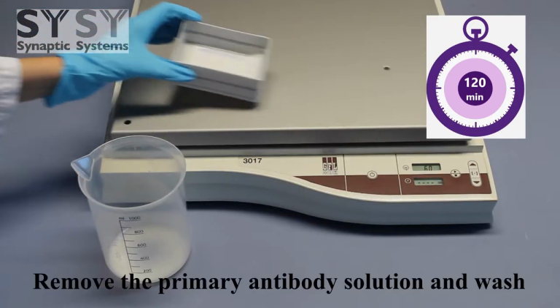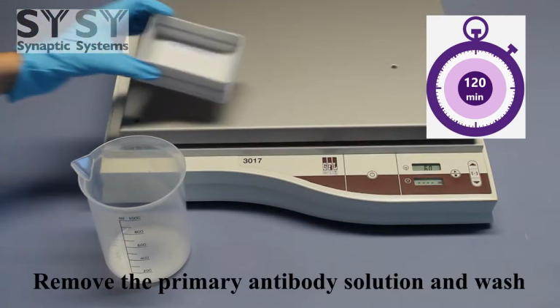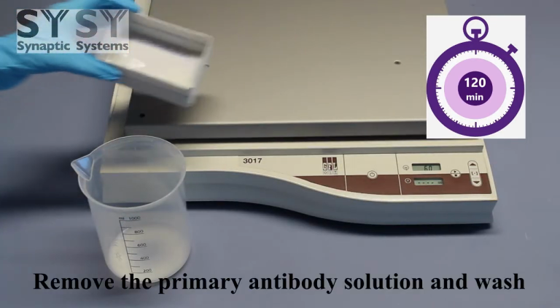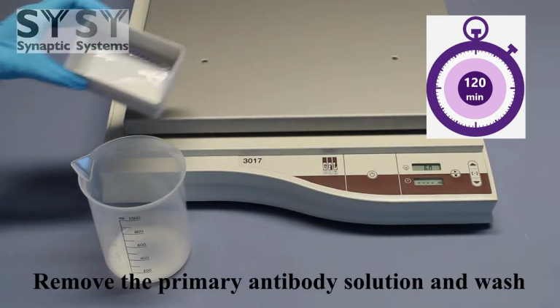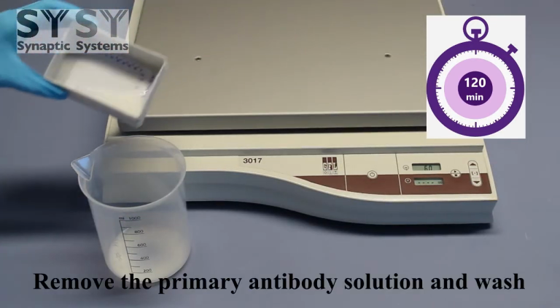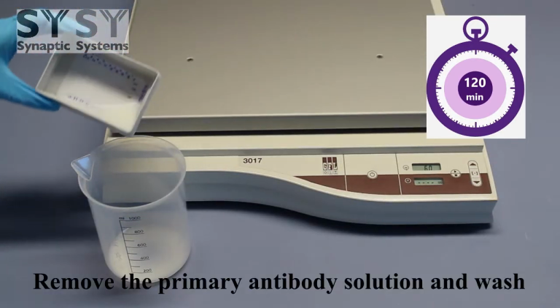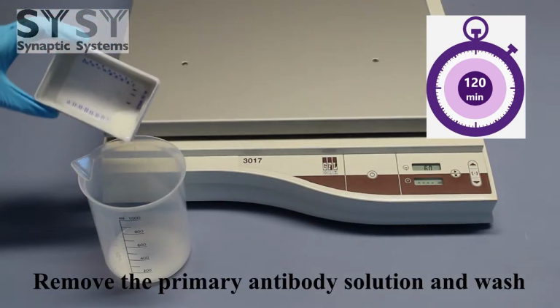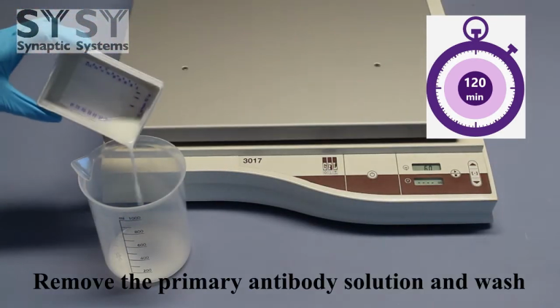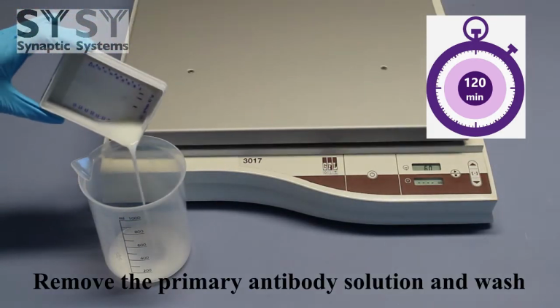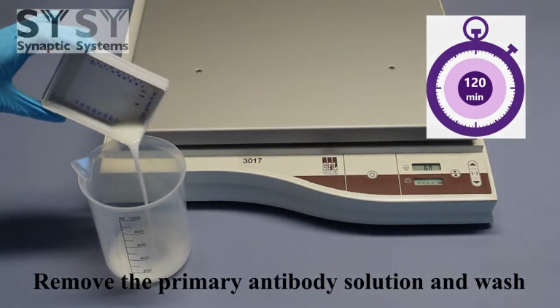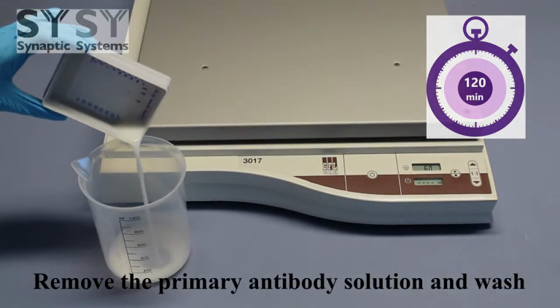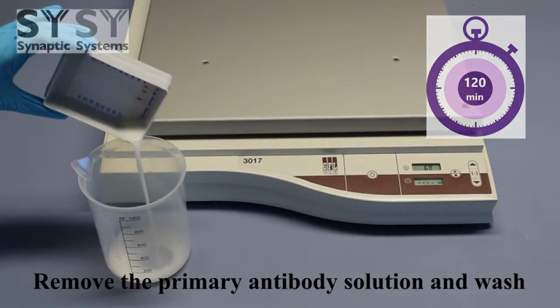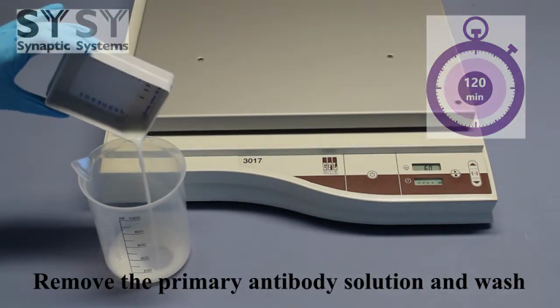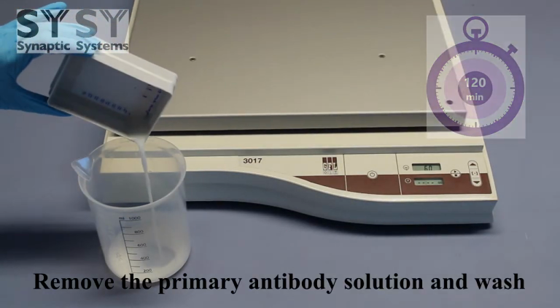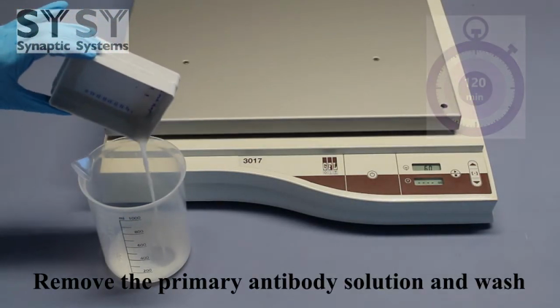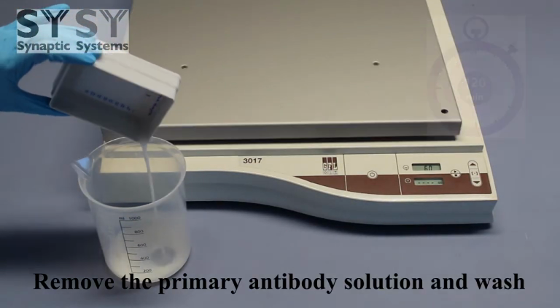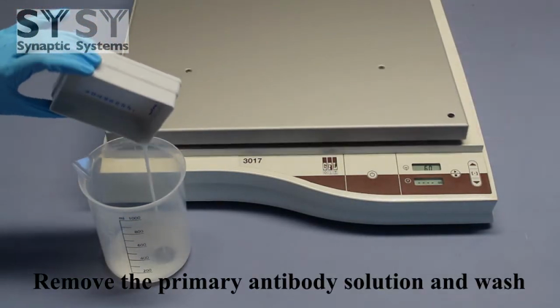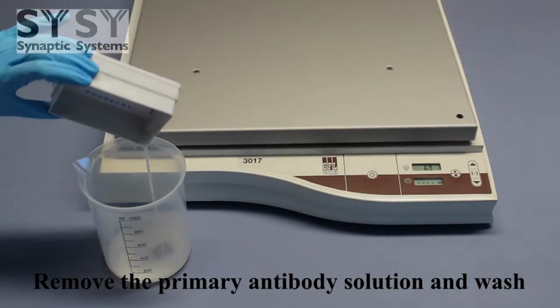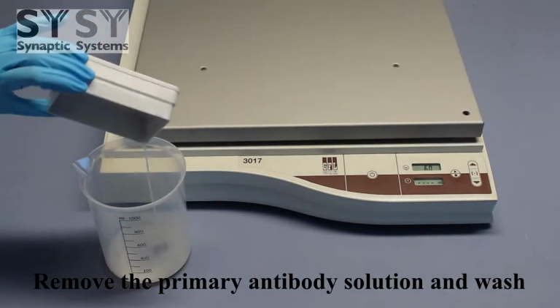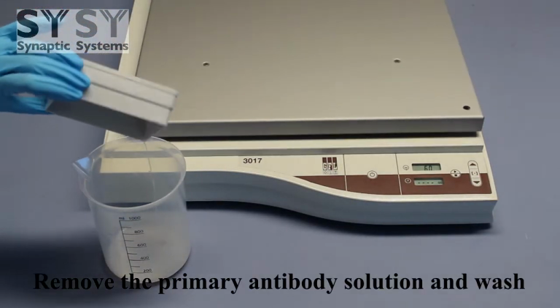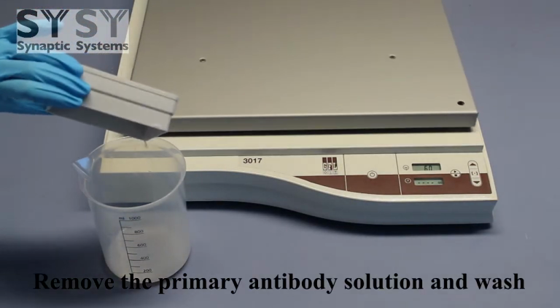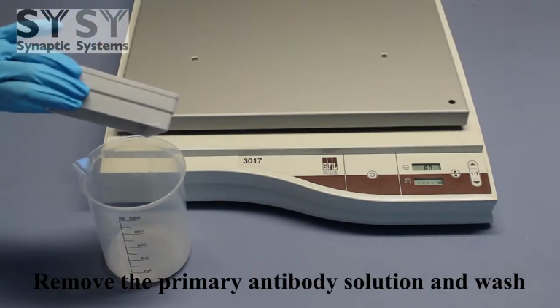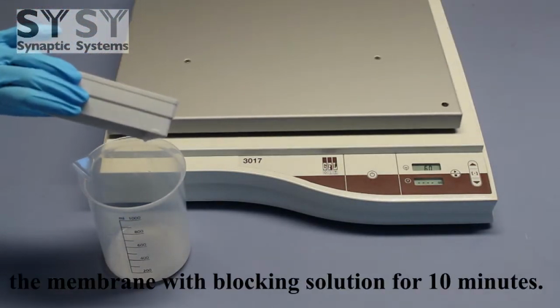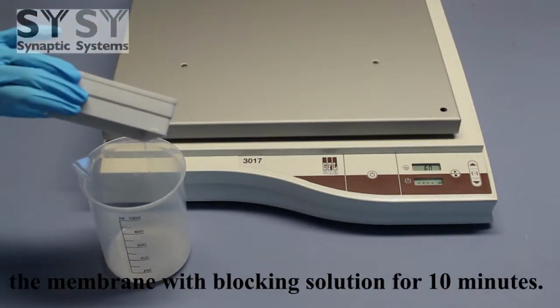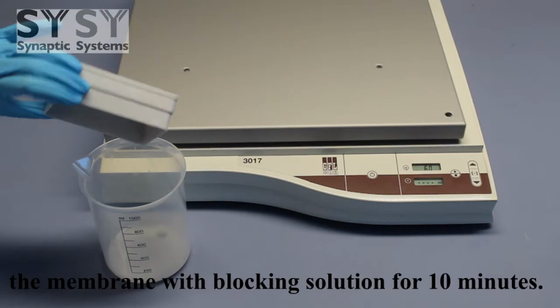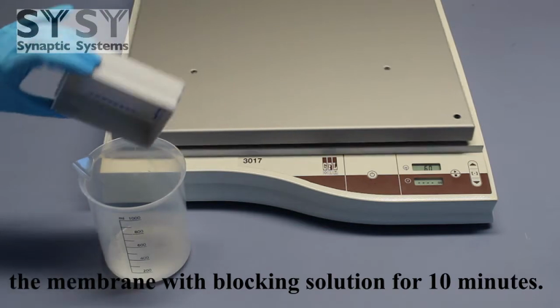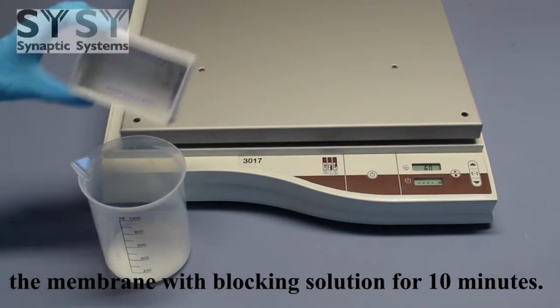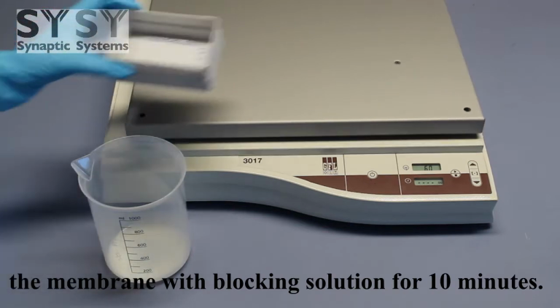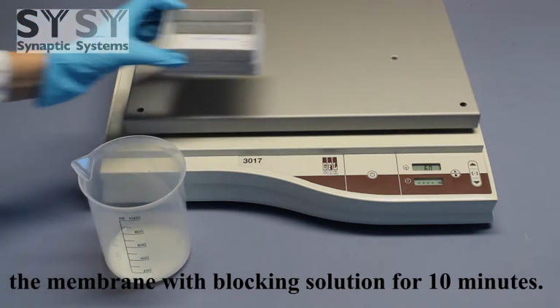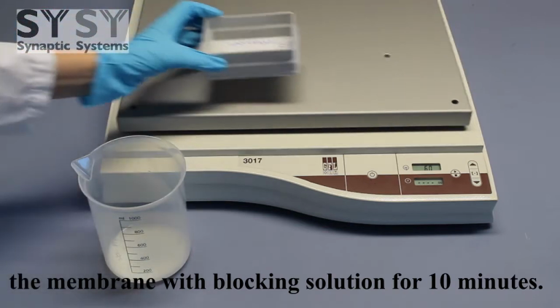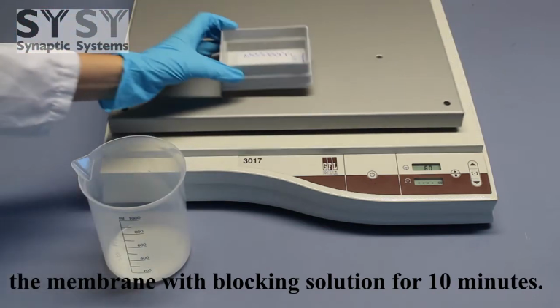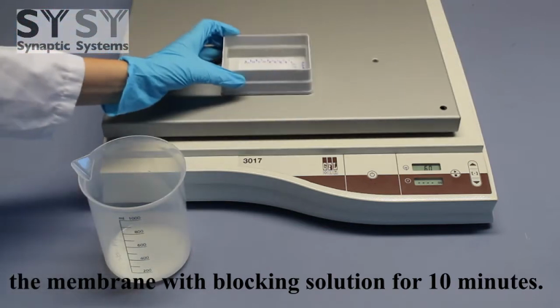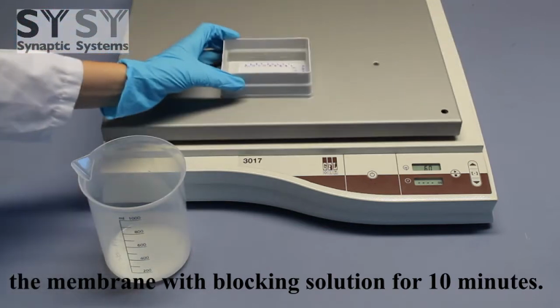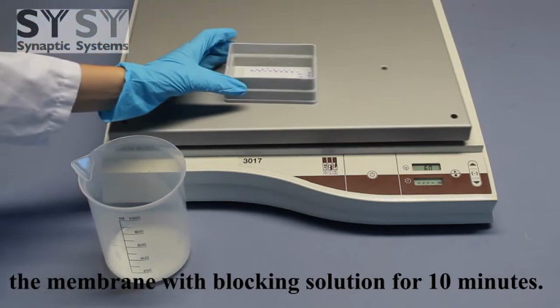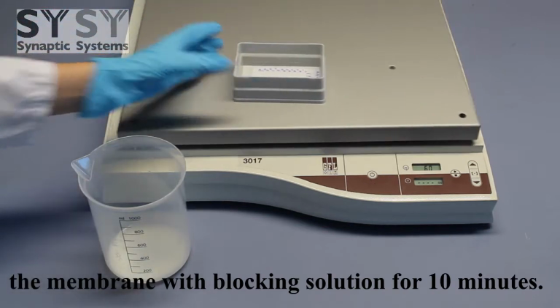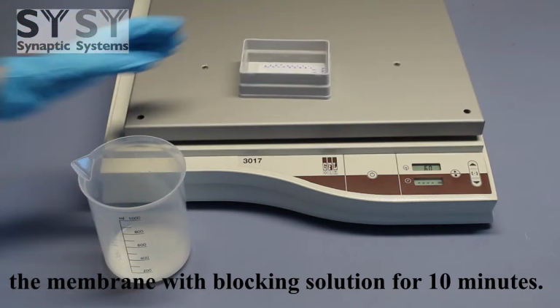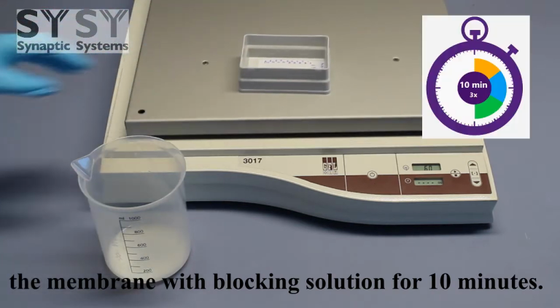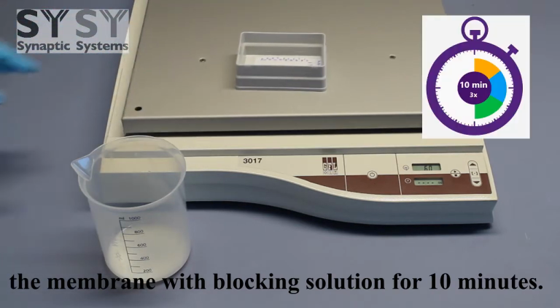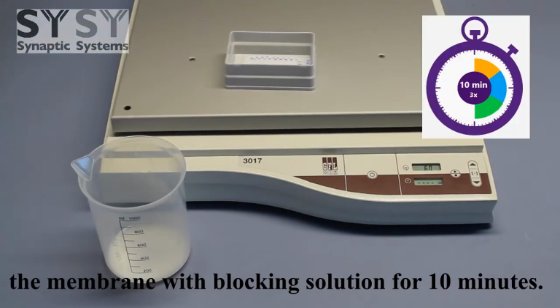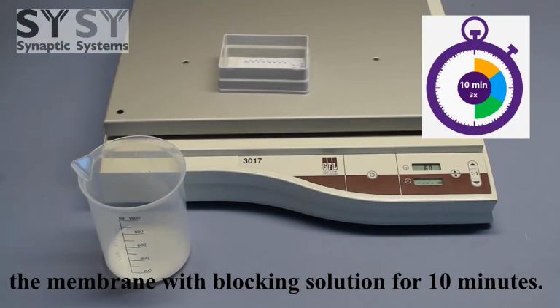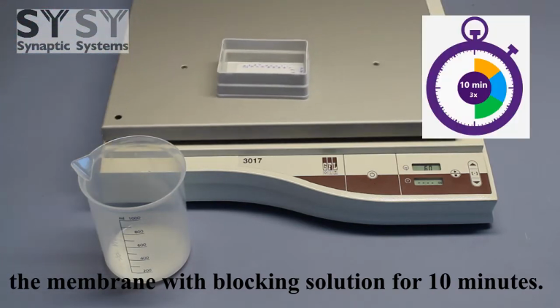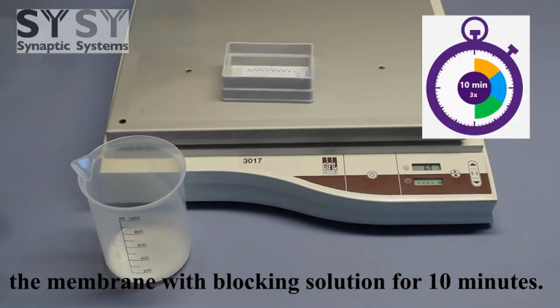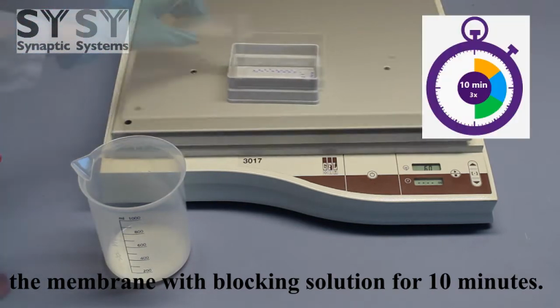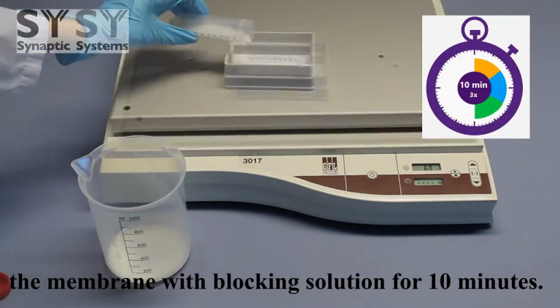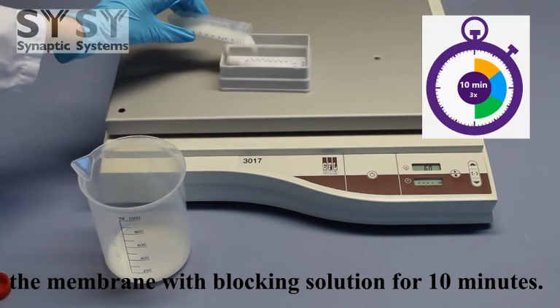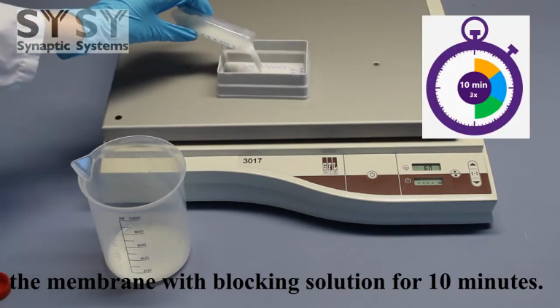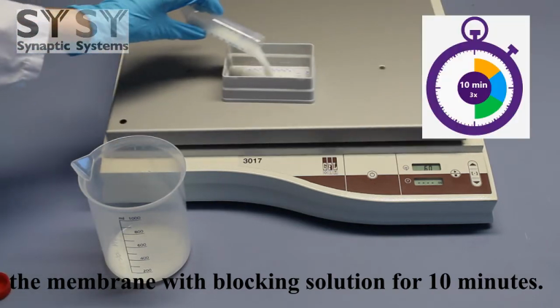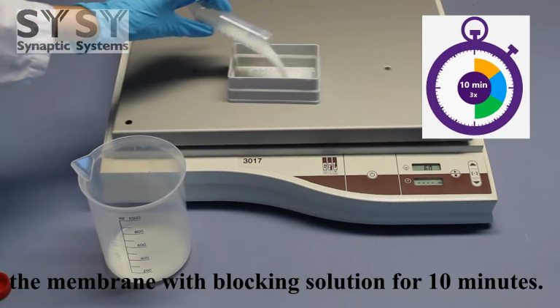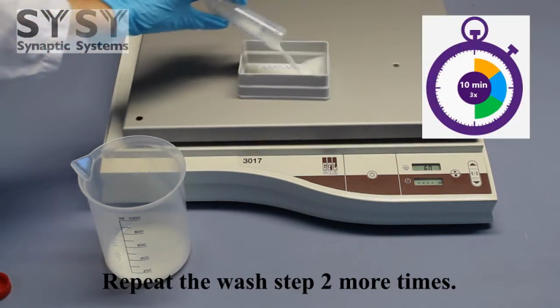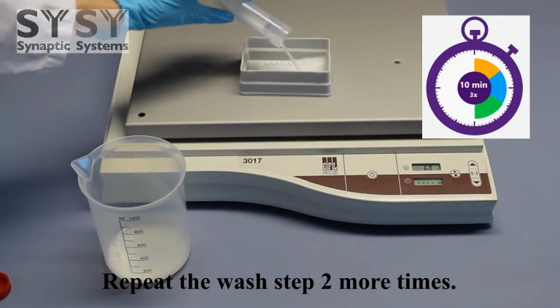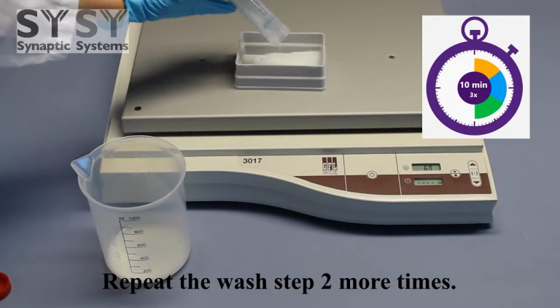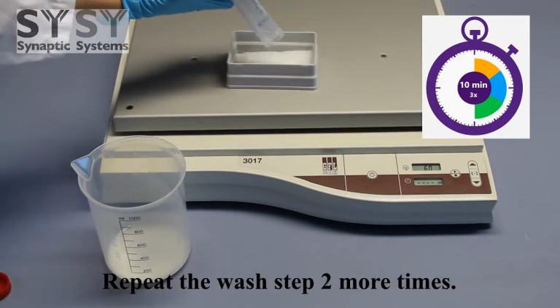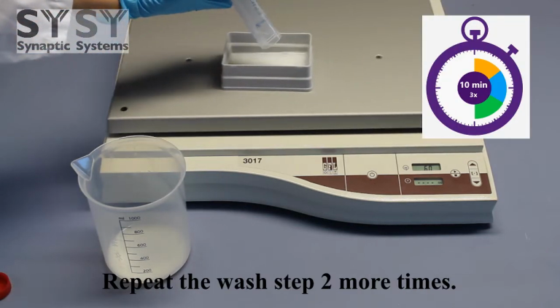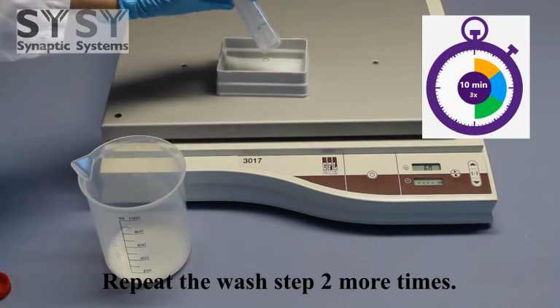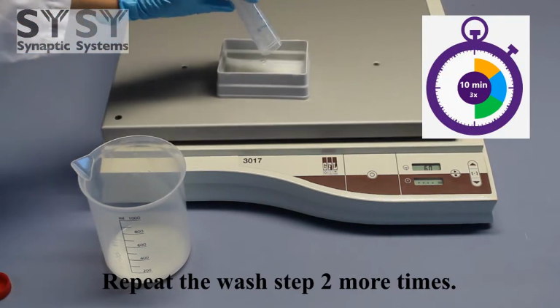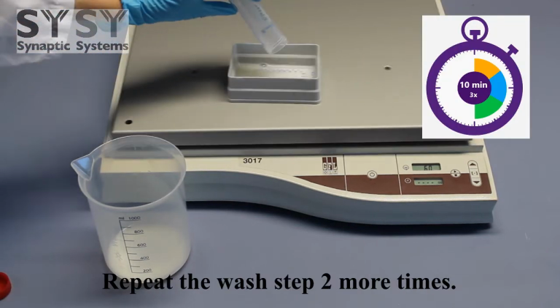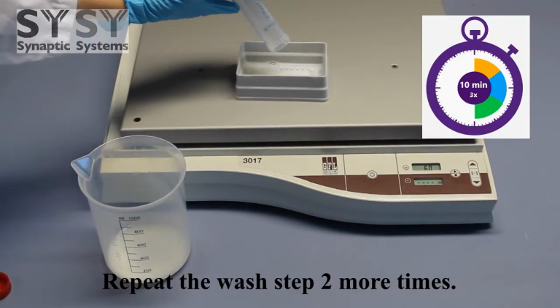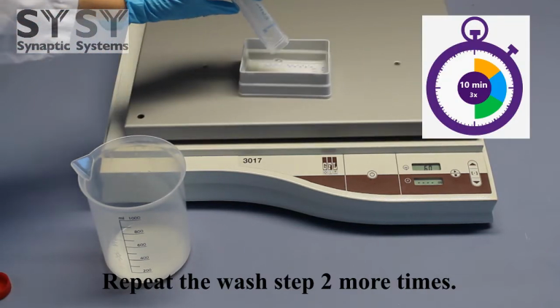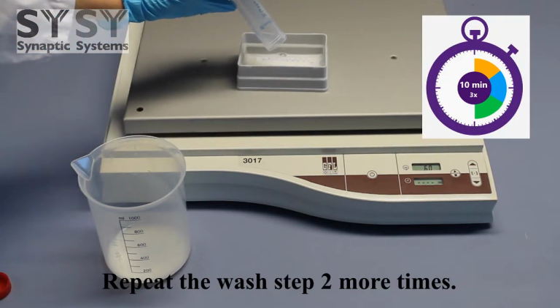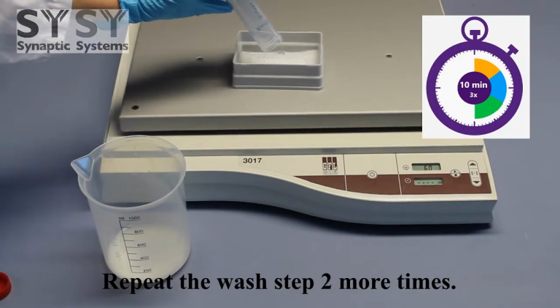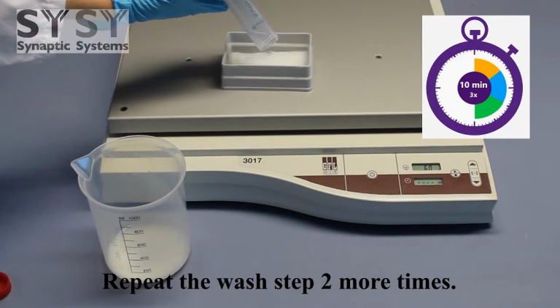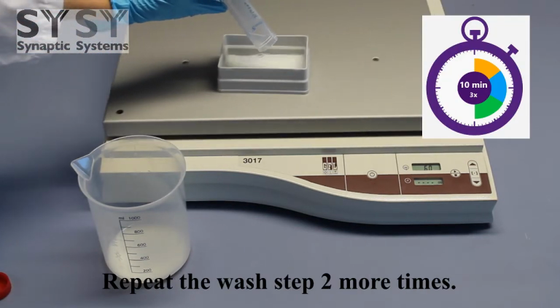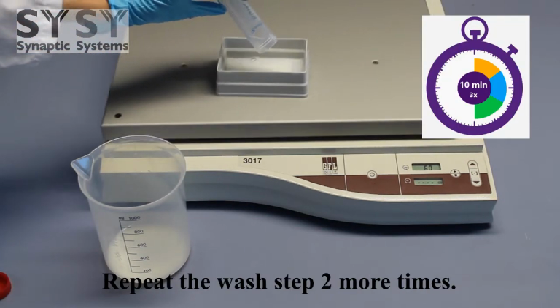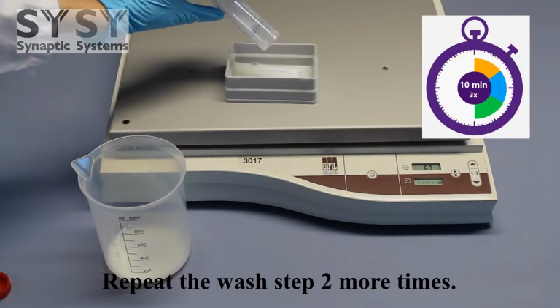Remove the primary antibody solution and wash the membrane with blocking solution for 10 minutes. Repeat the wash step 2 more times.